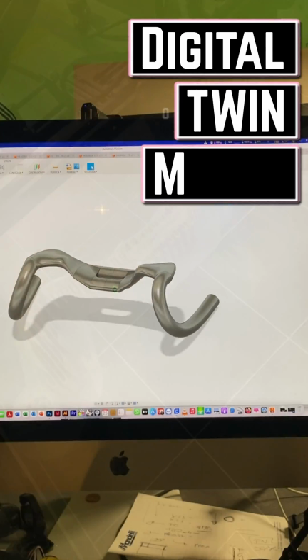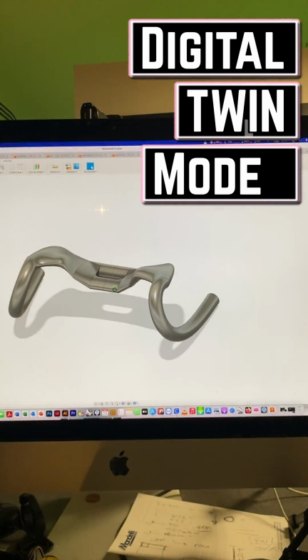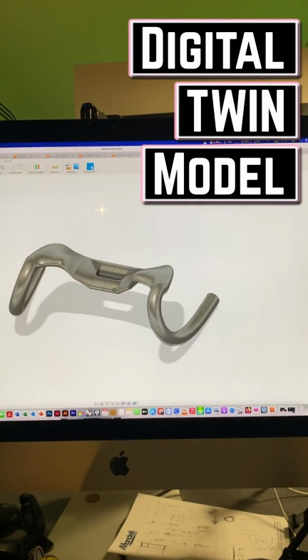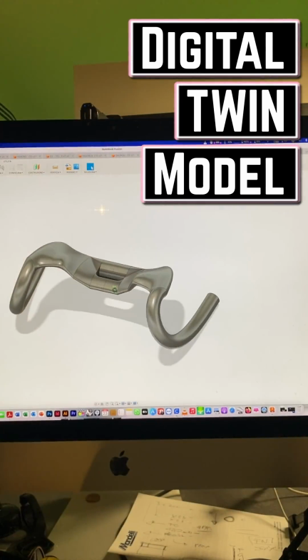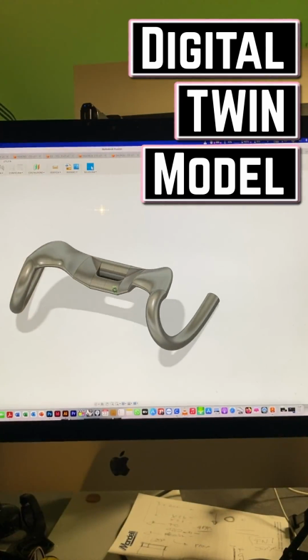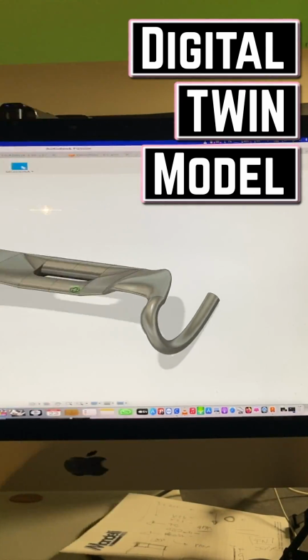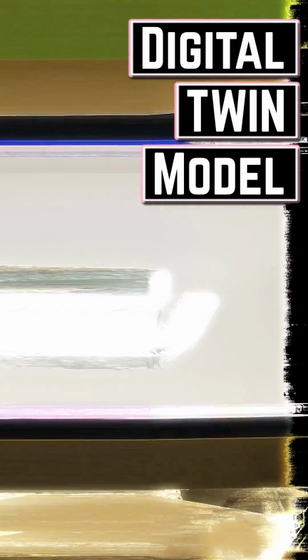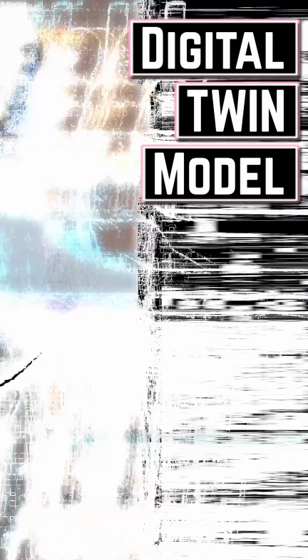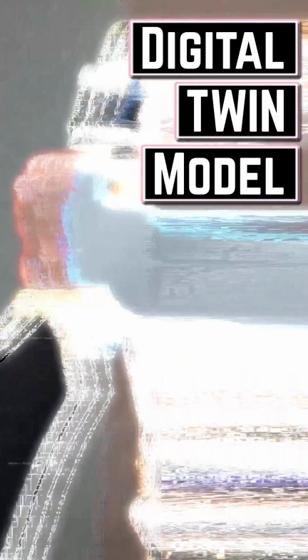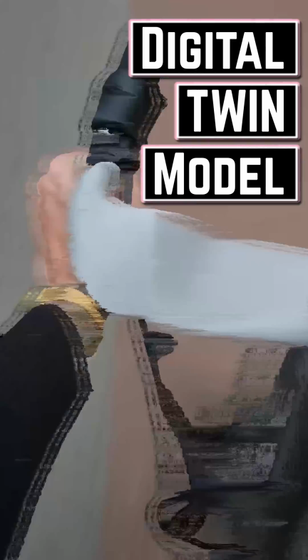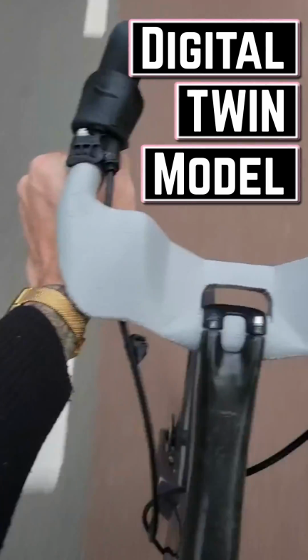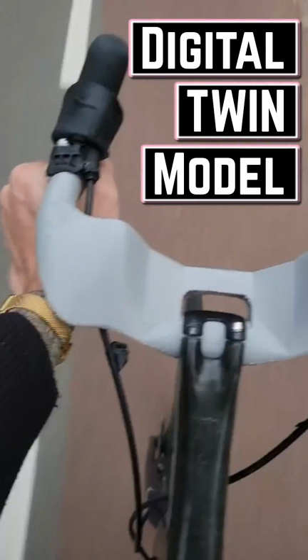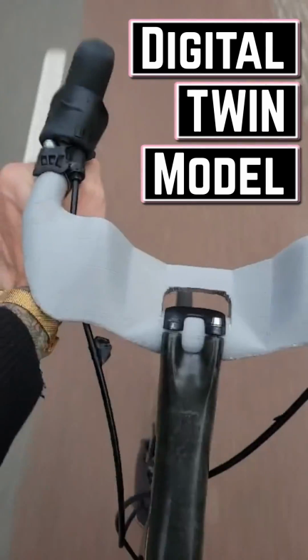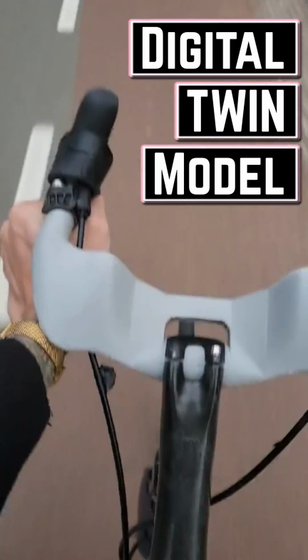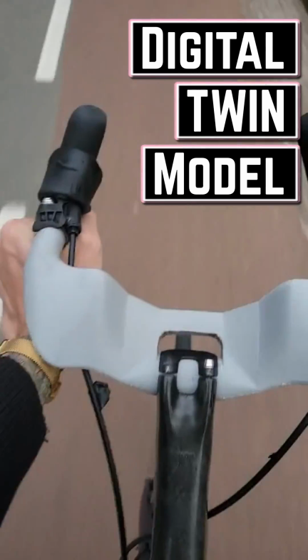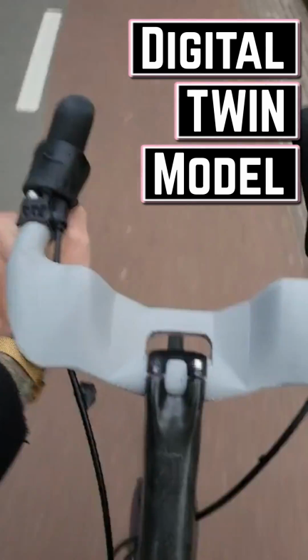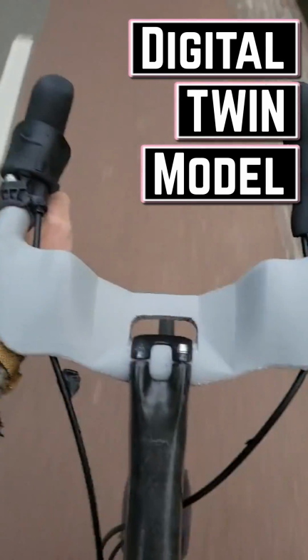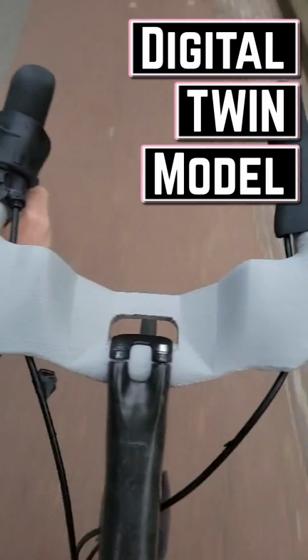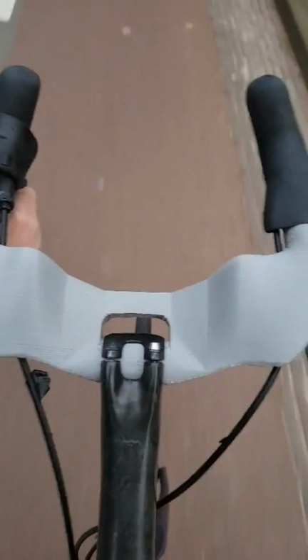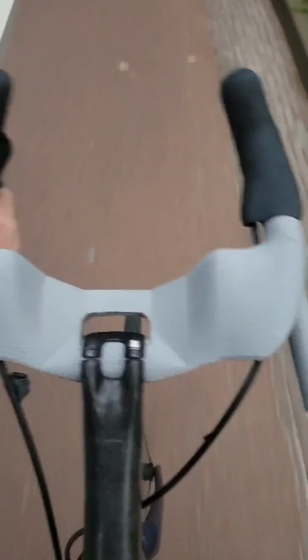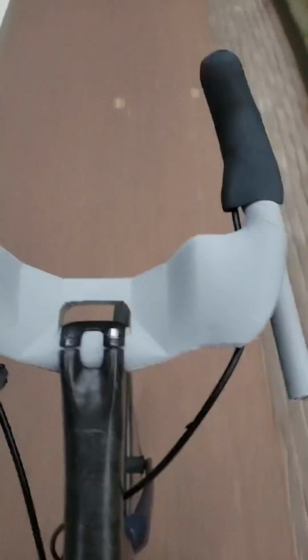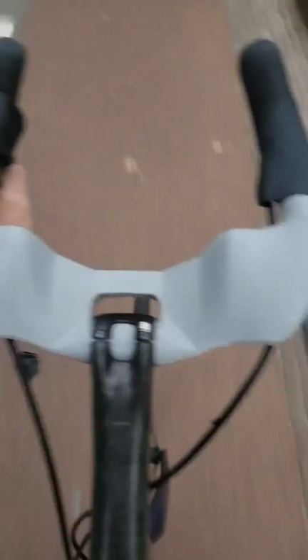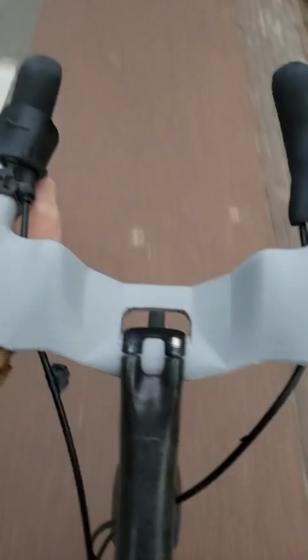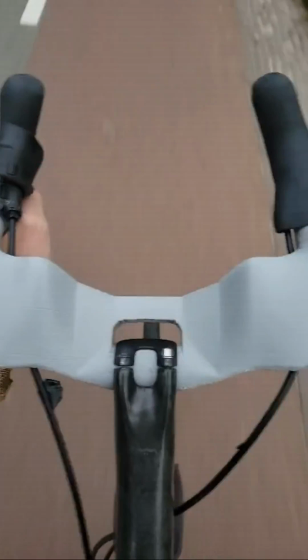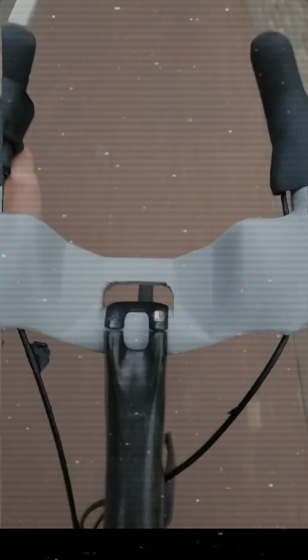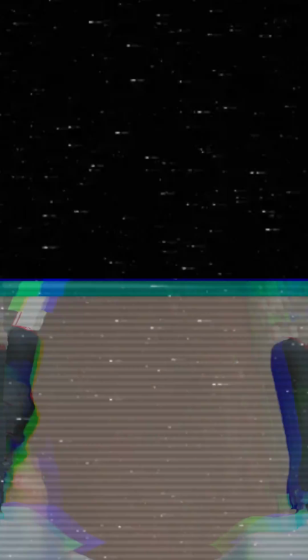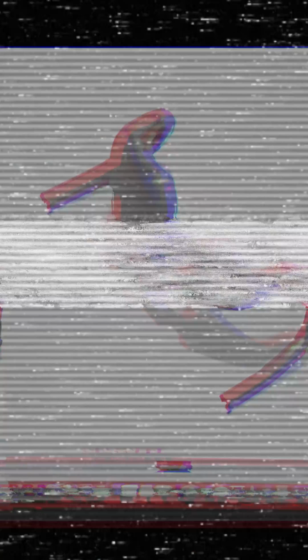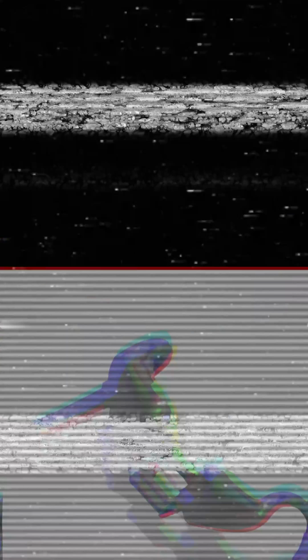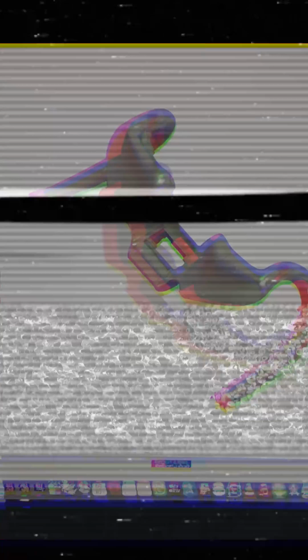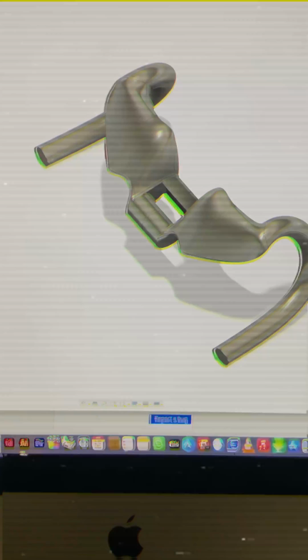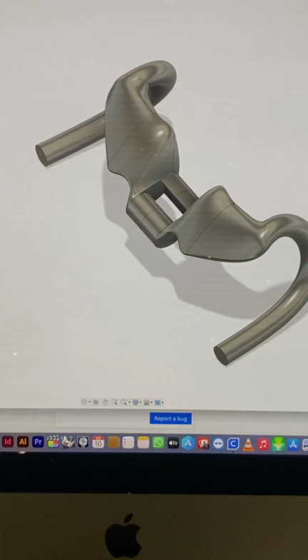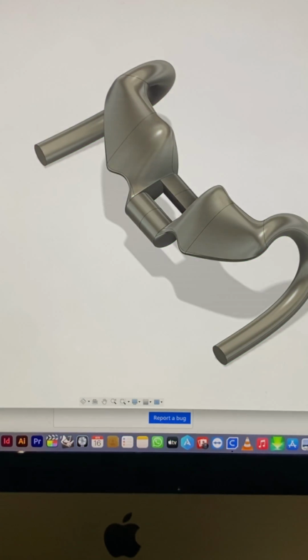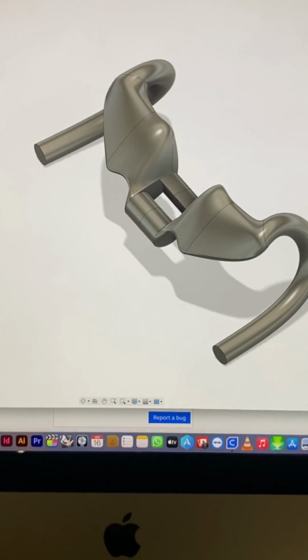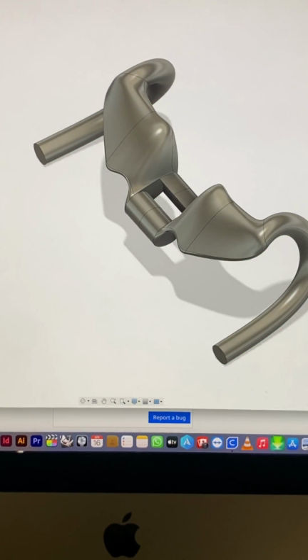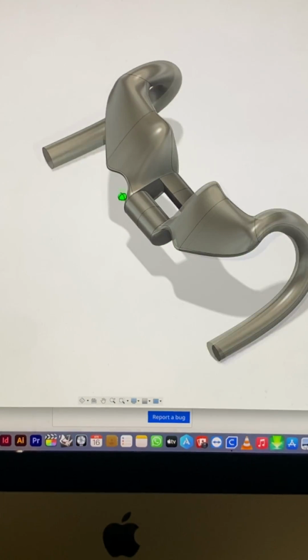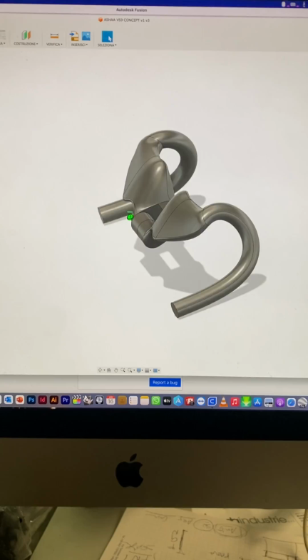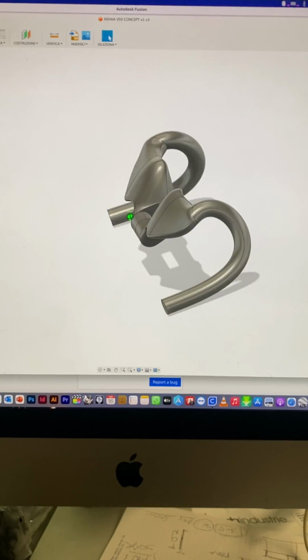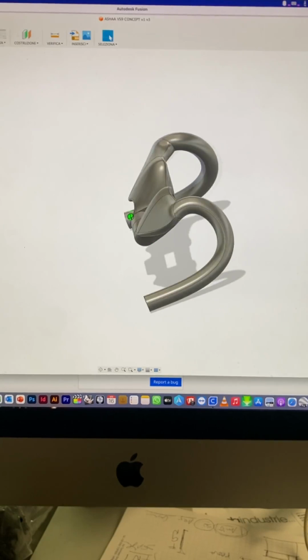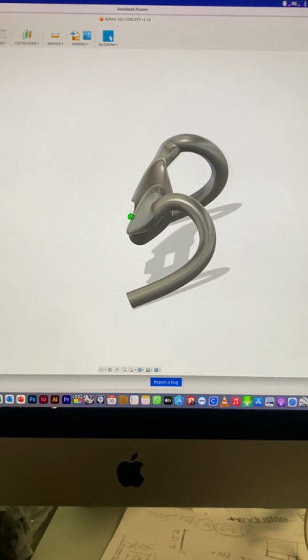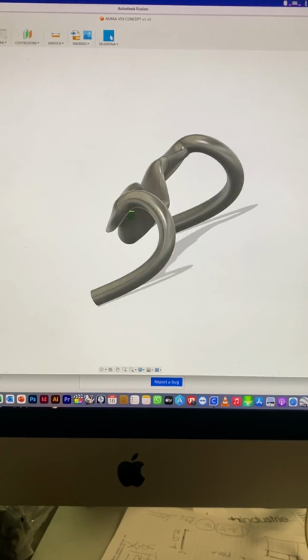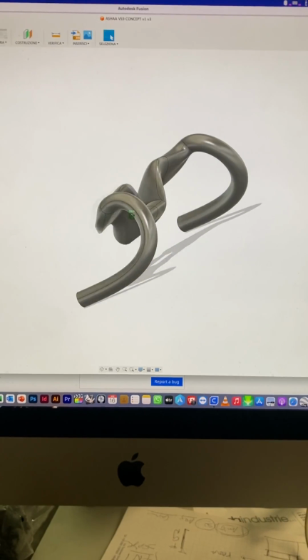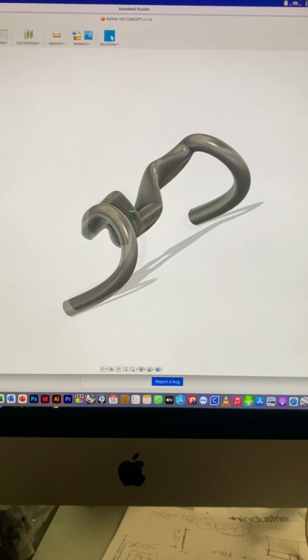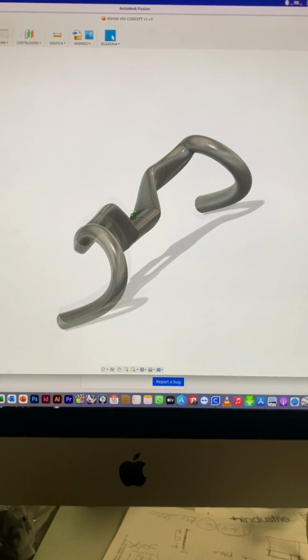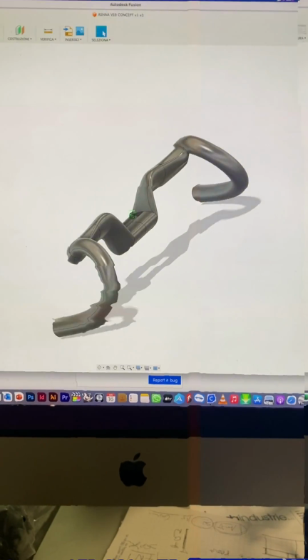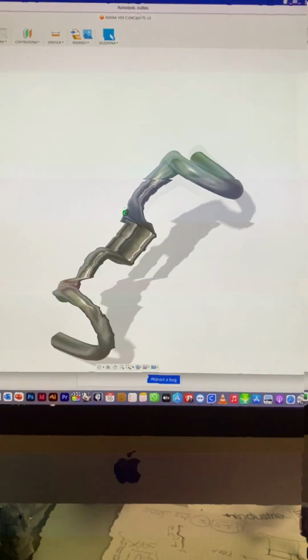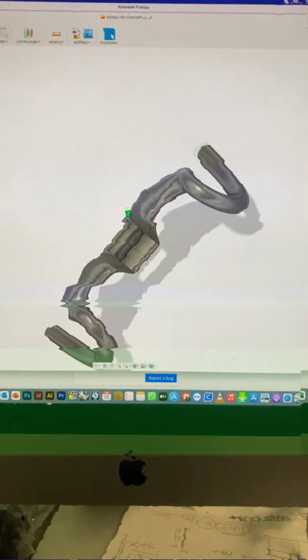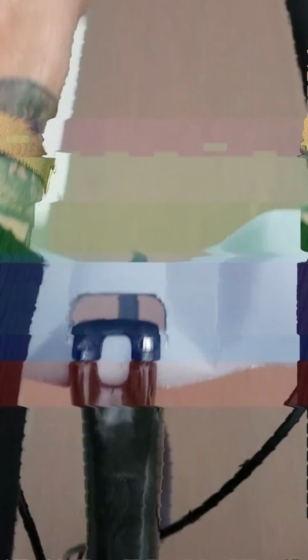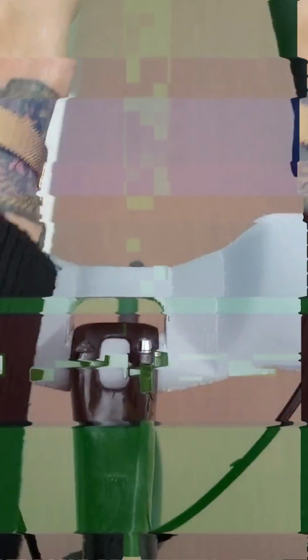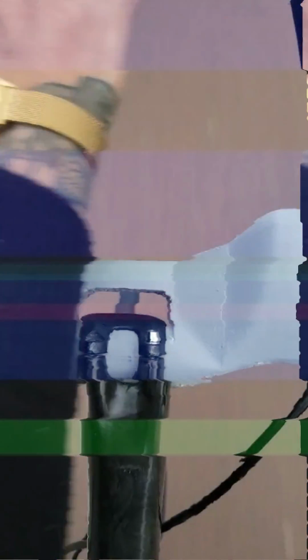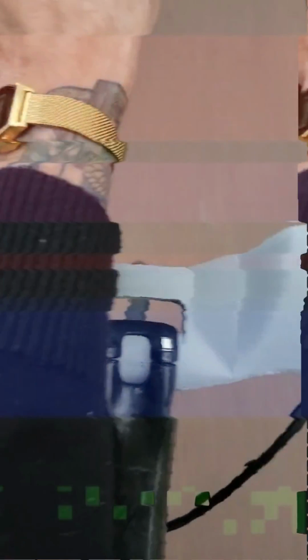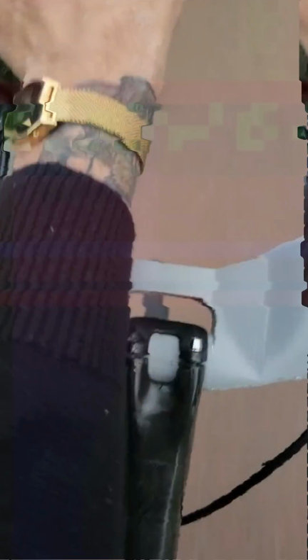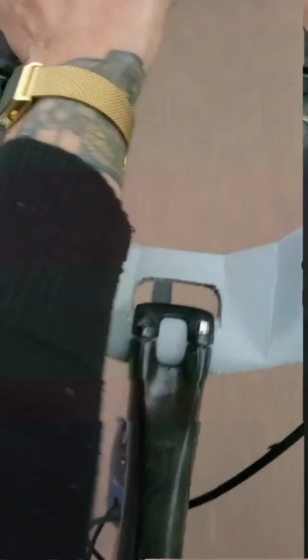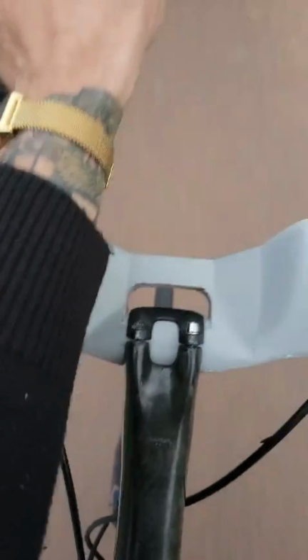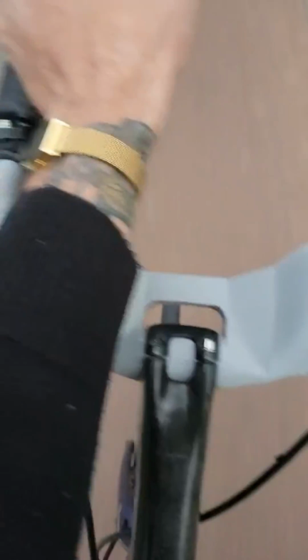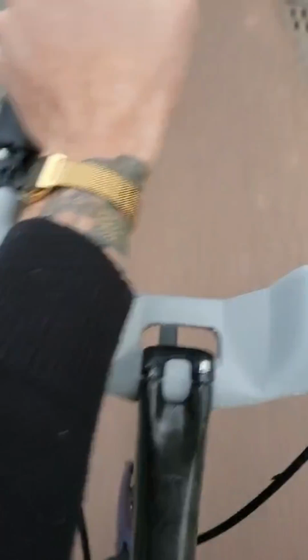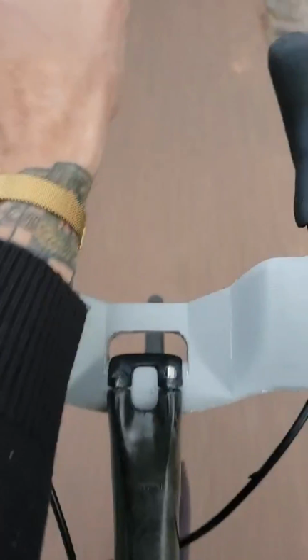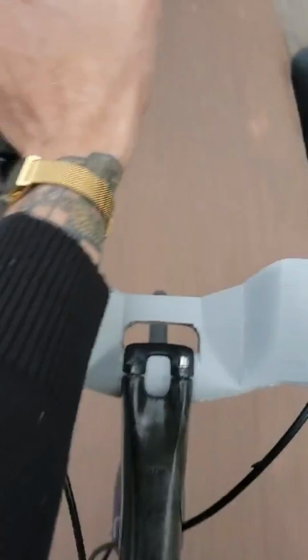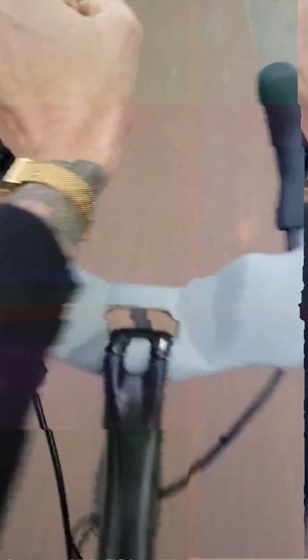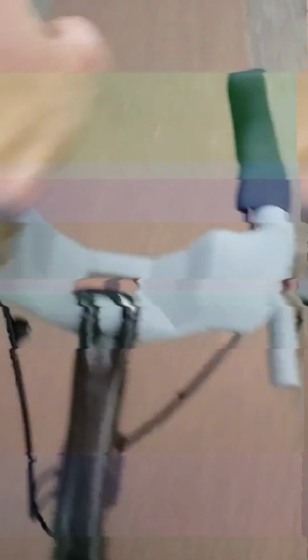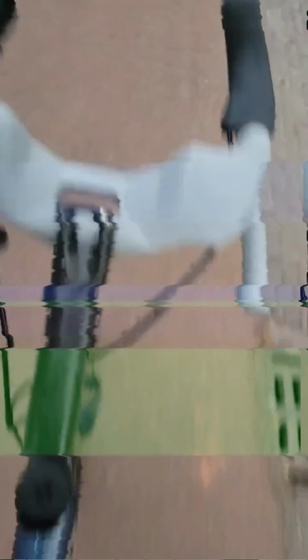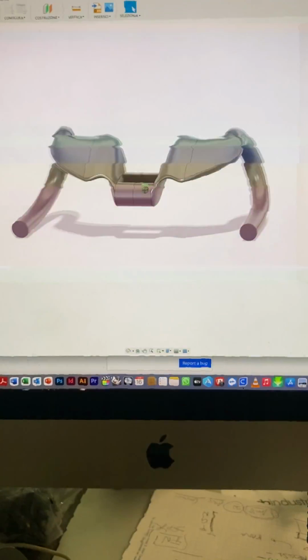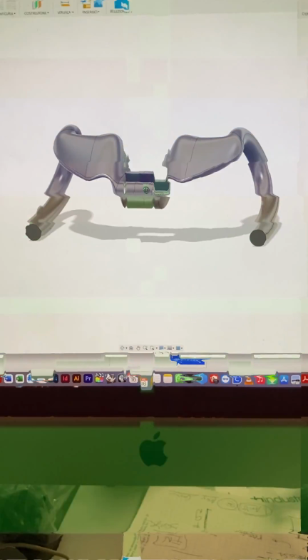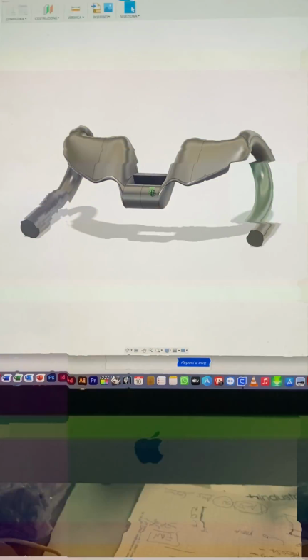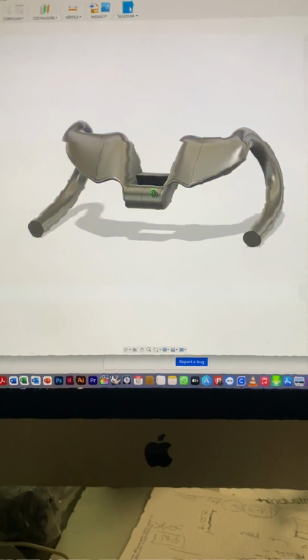They do like these drops. They really feel nice, comfy. I do feel a bit weird about this part.